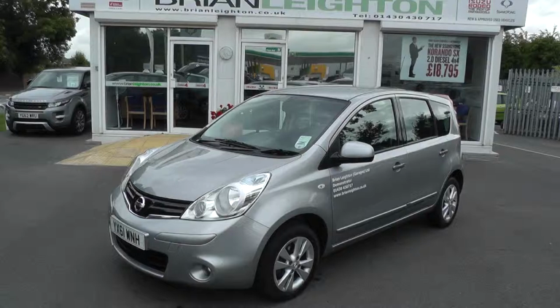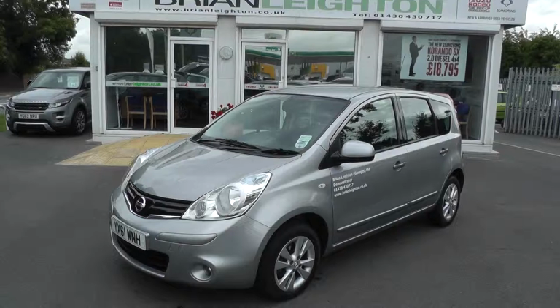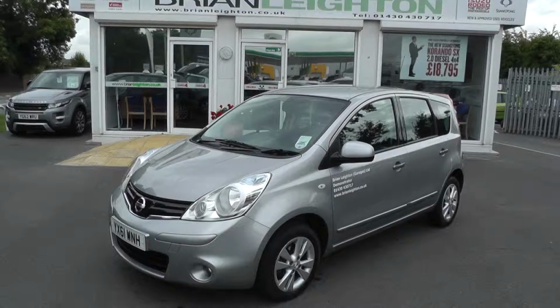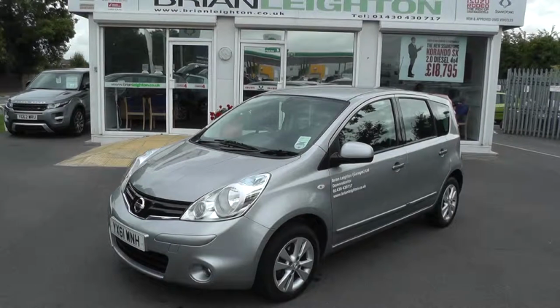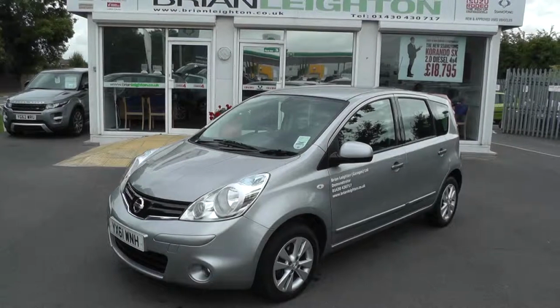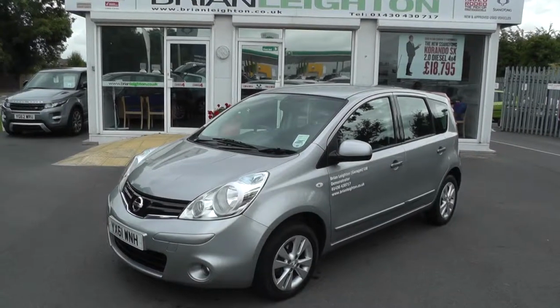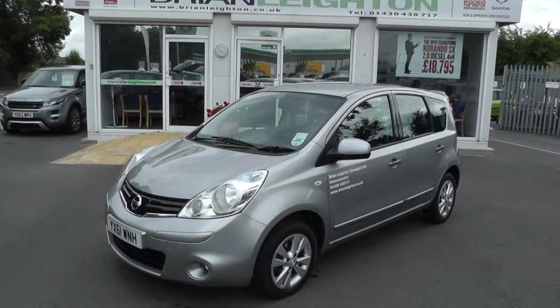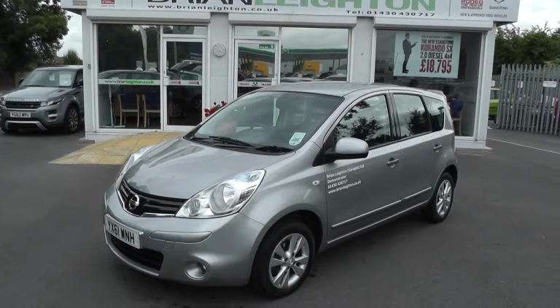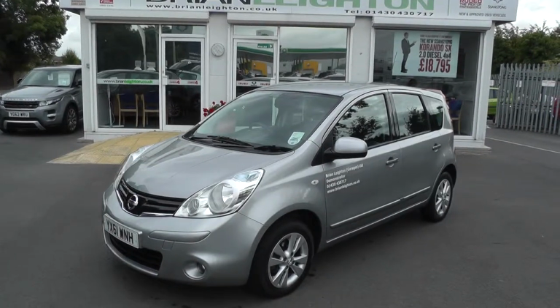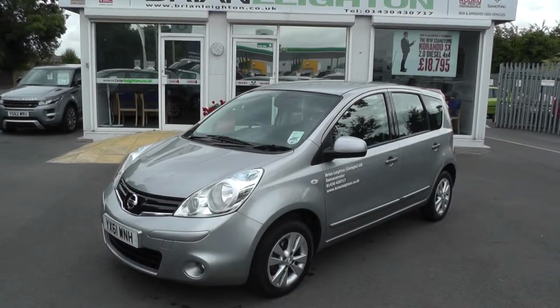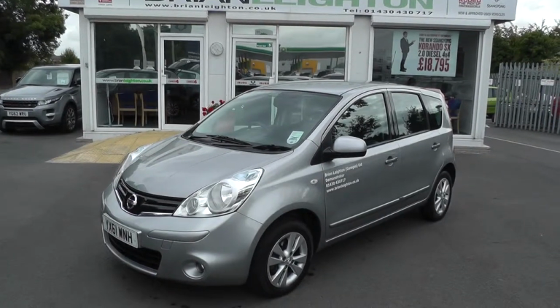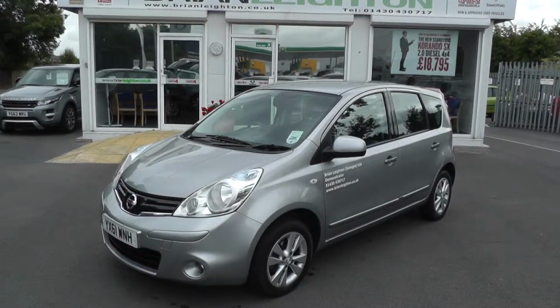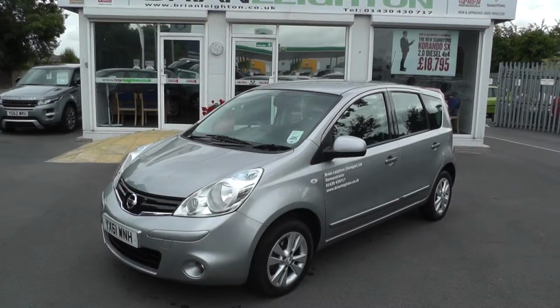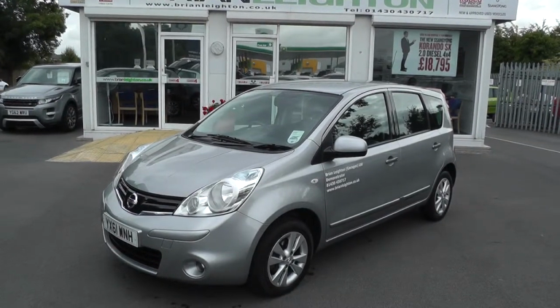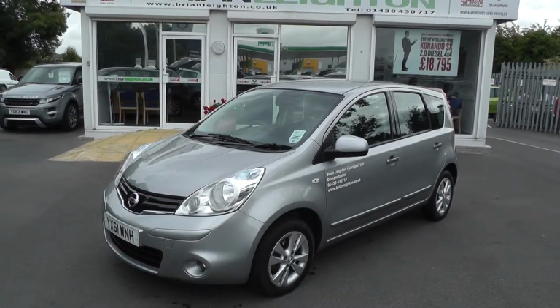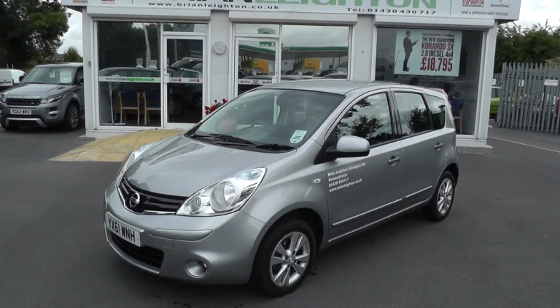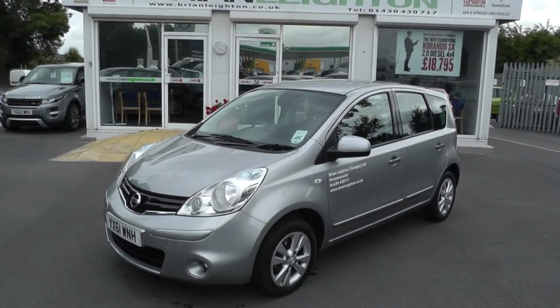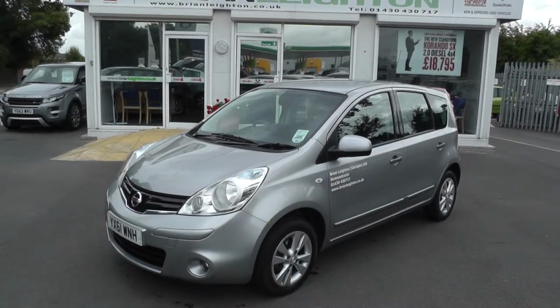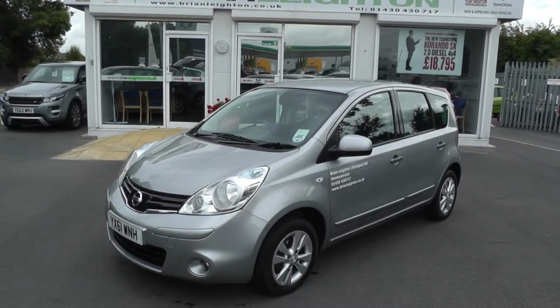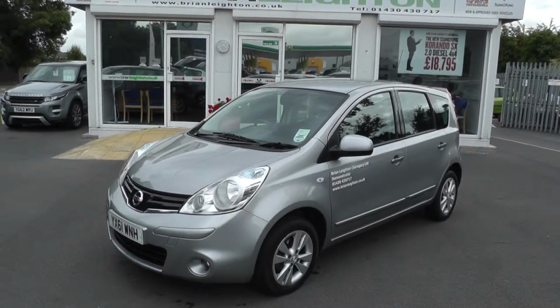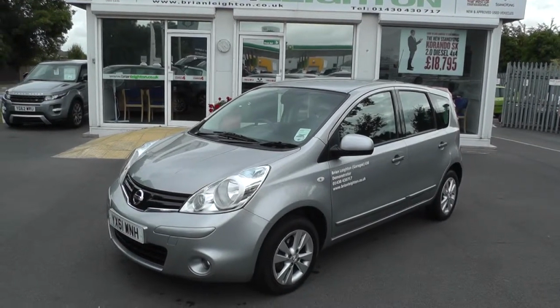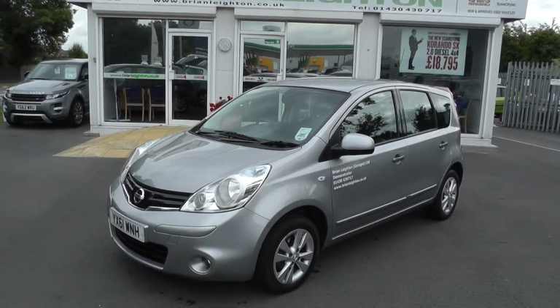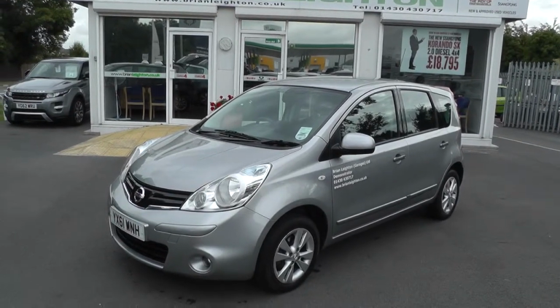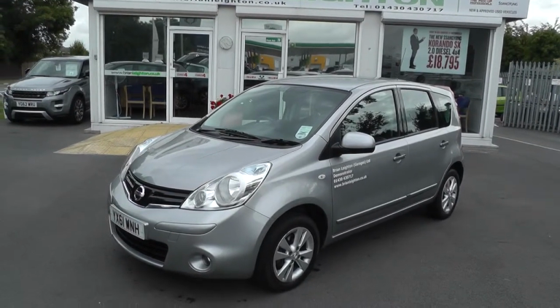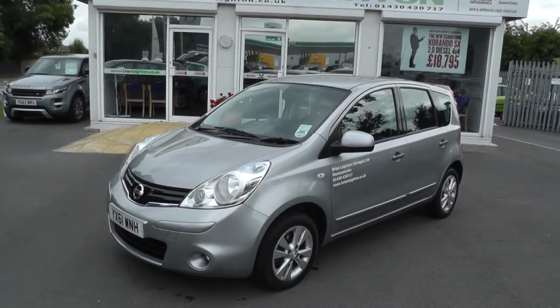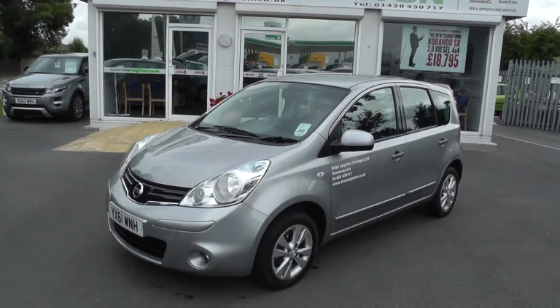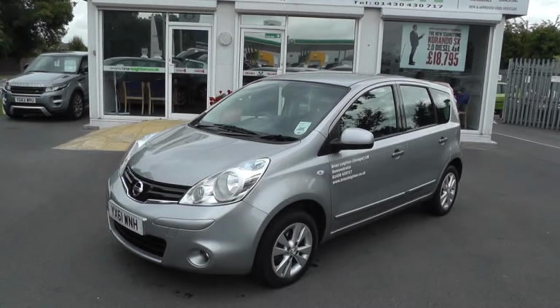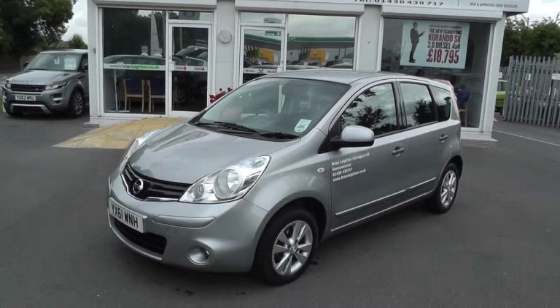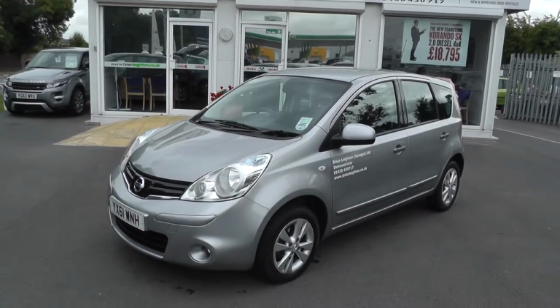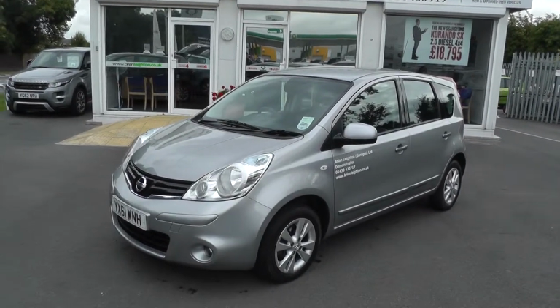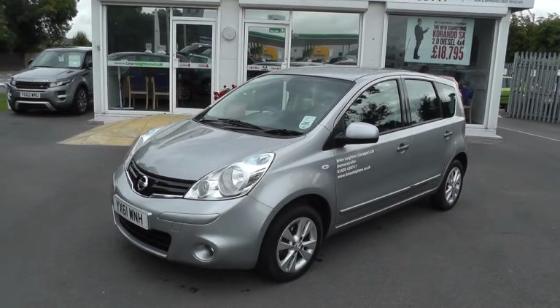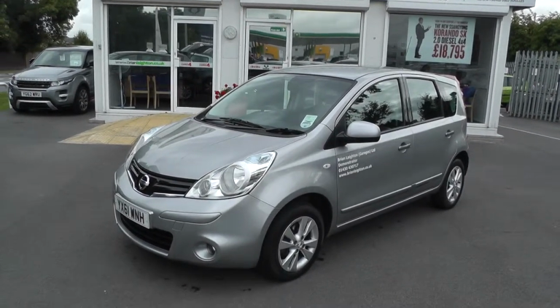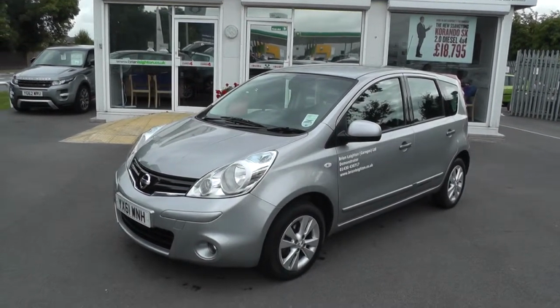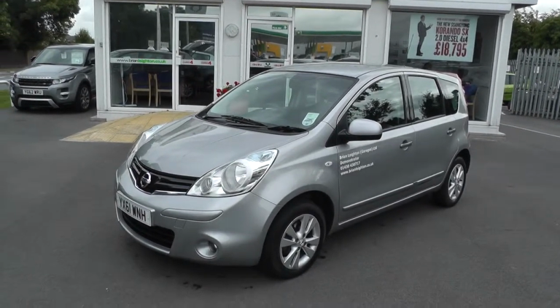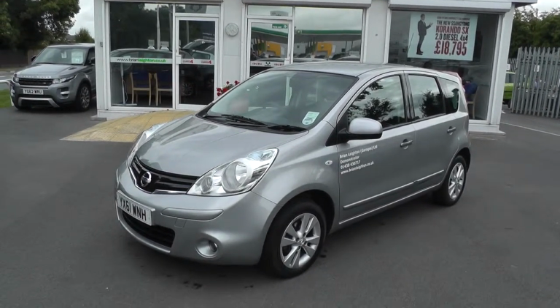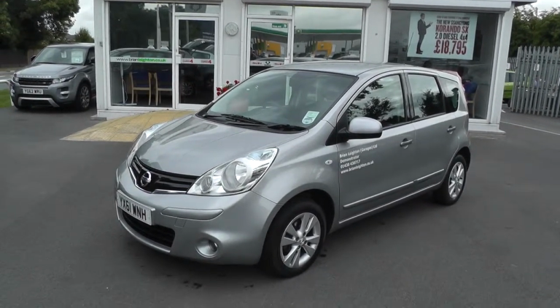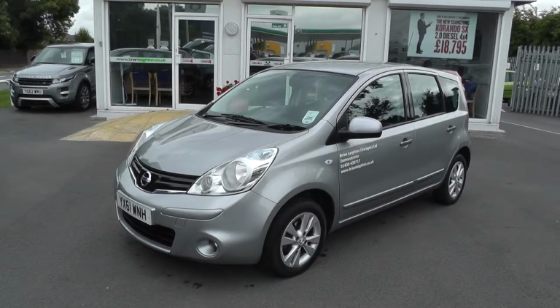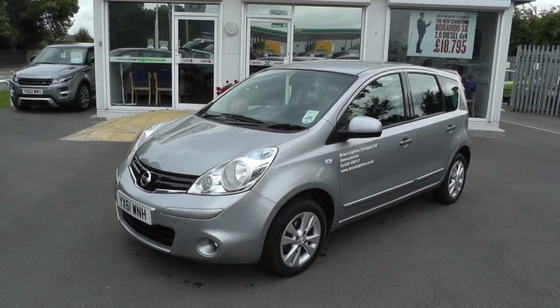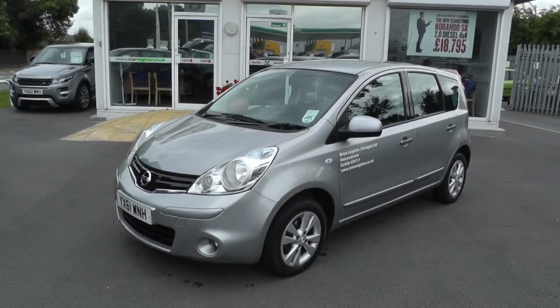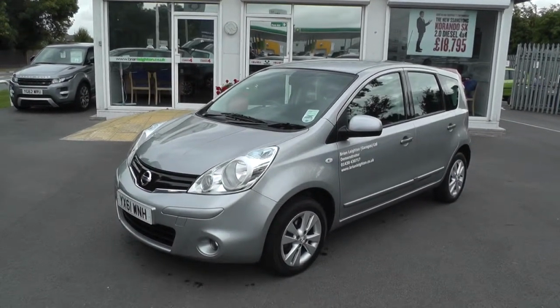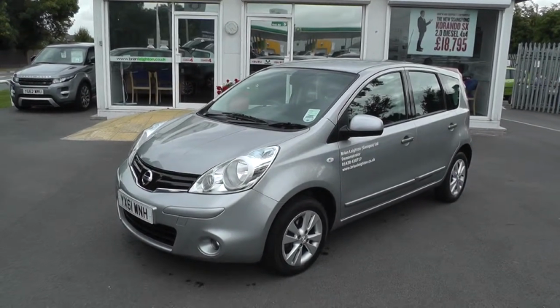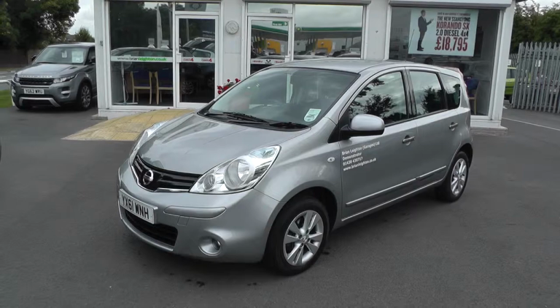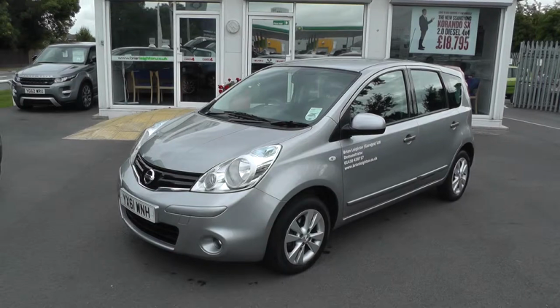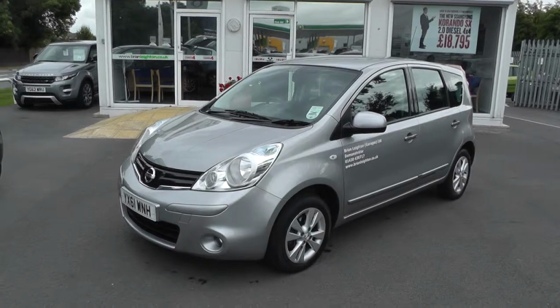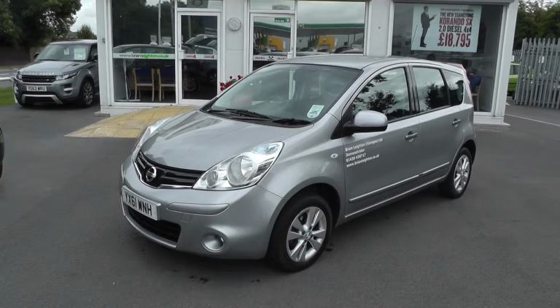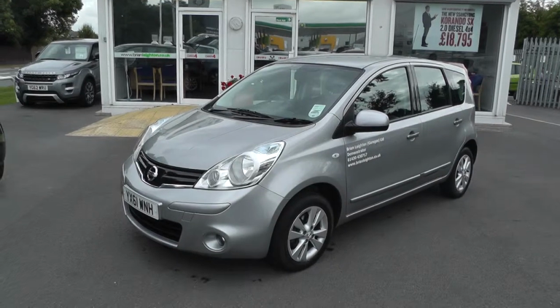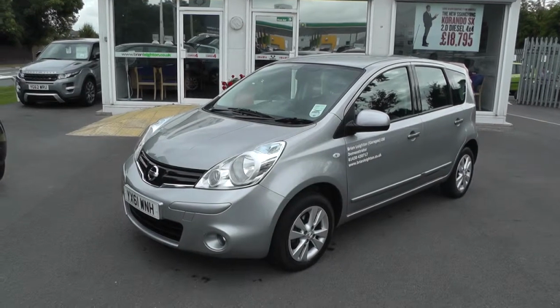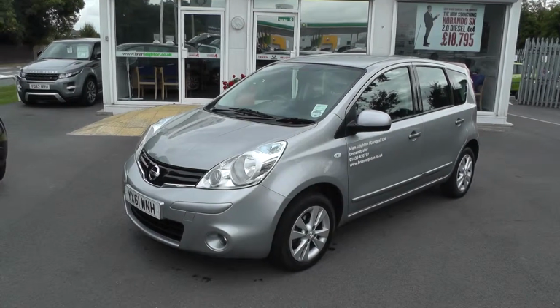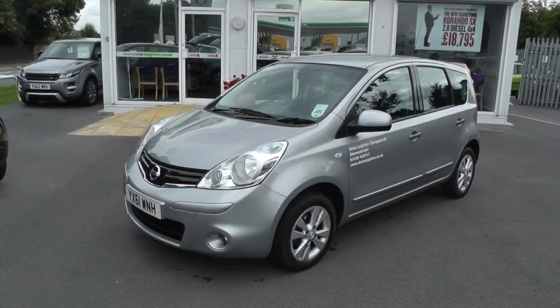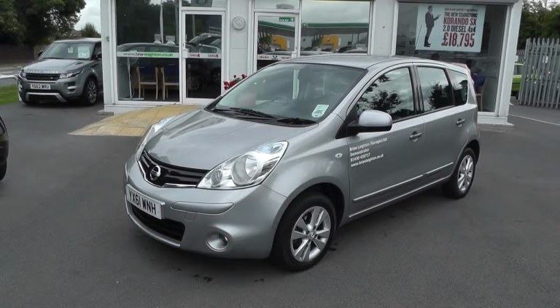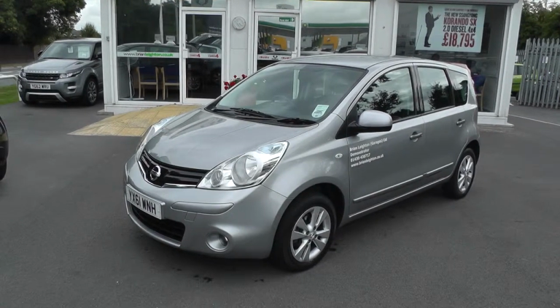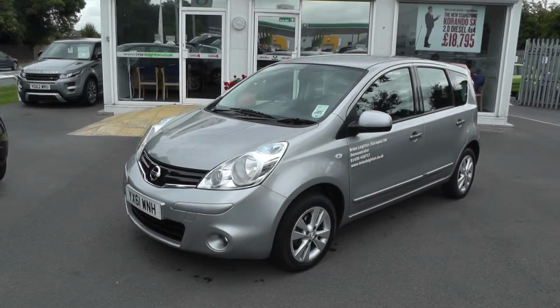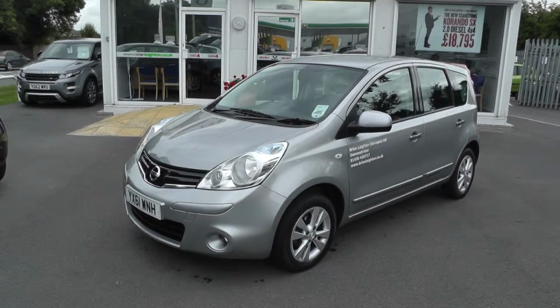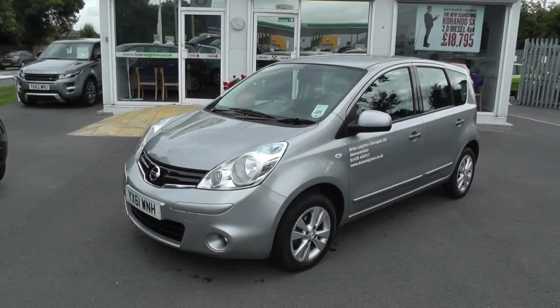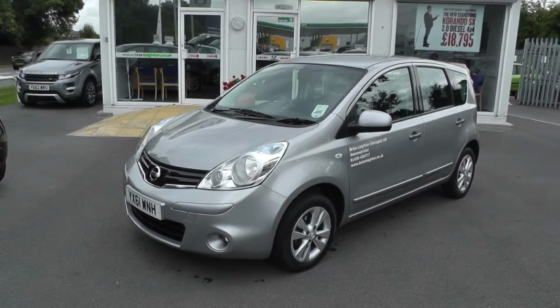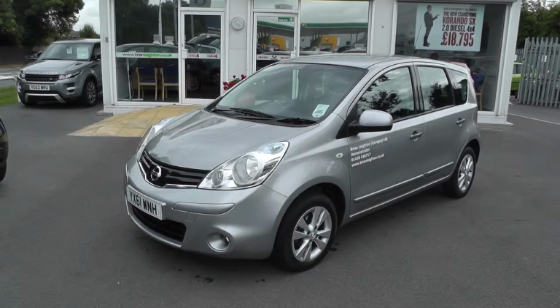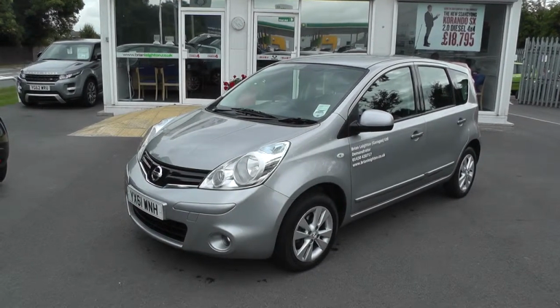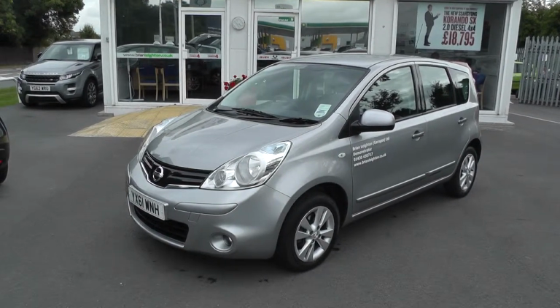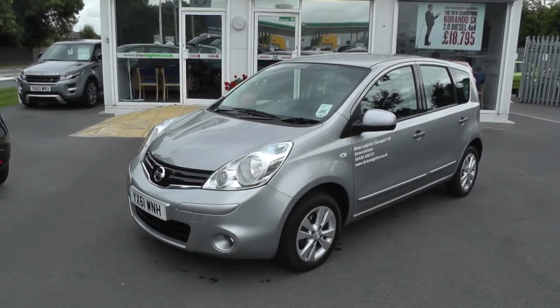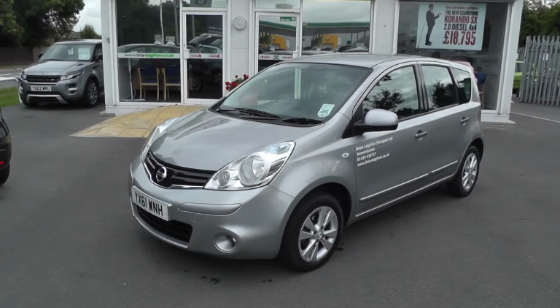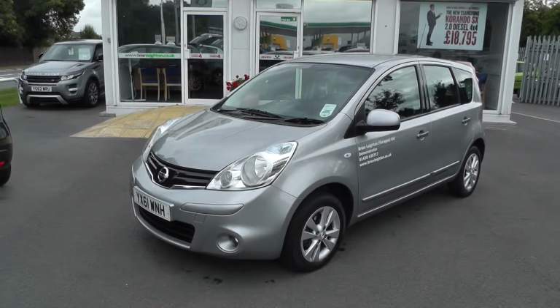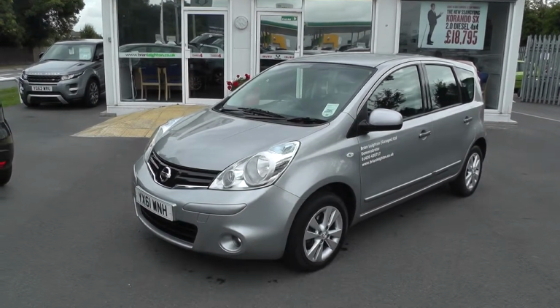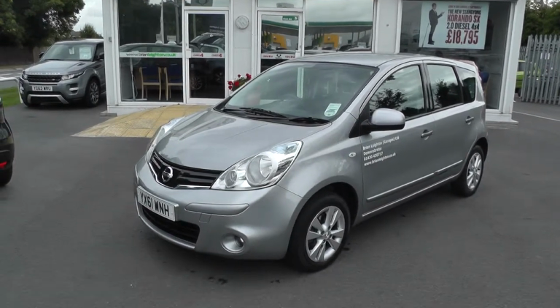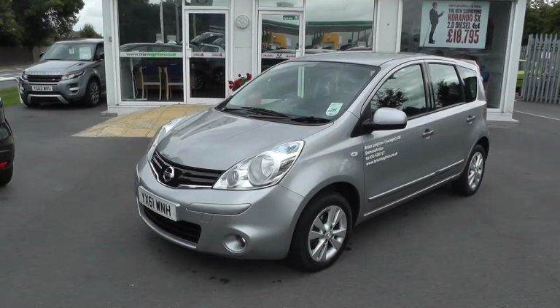Welcome to Brian Leighton Howden and thank you for visiting our website. The car you're looking at today is a Nissan Note 1.6 Acenta in blade silver.